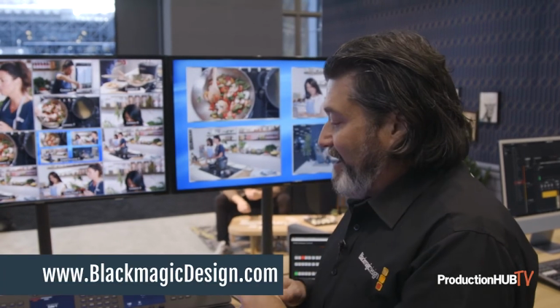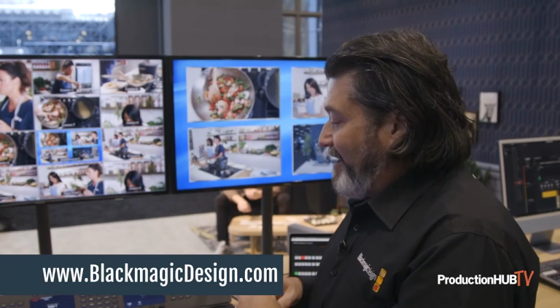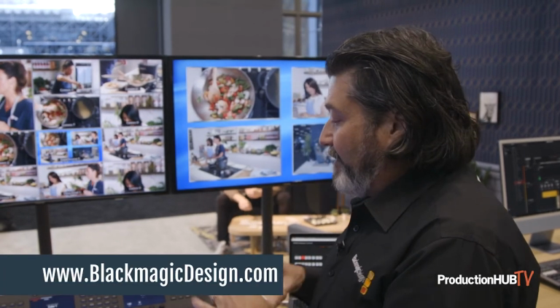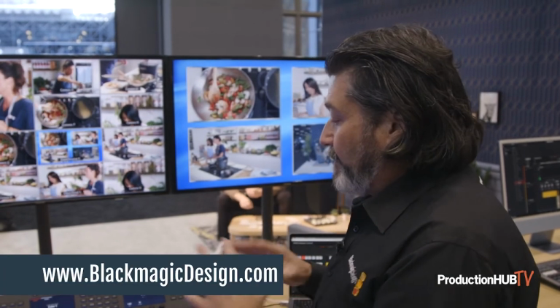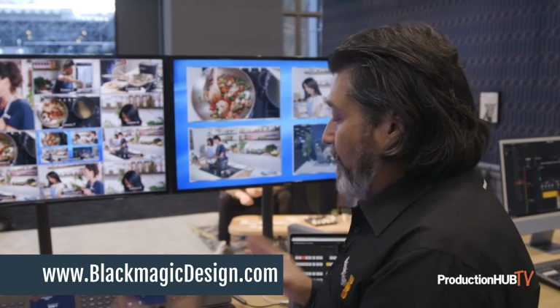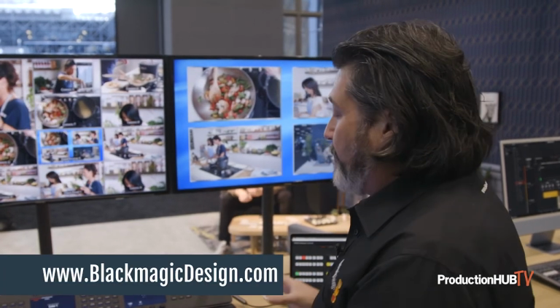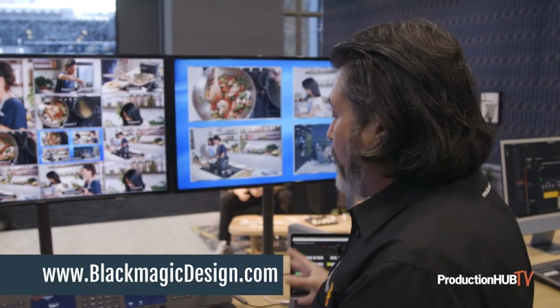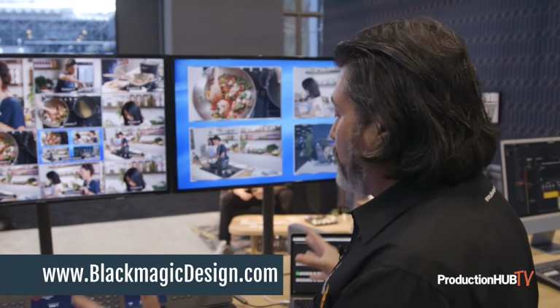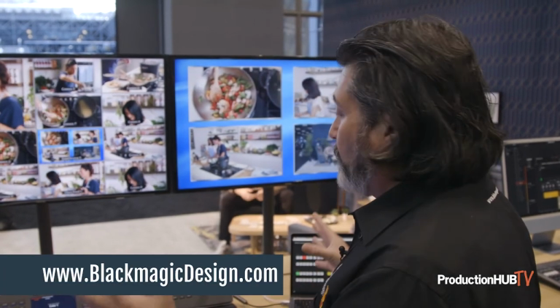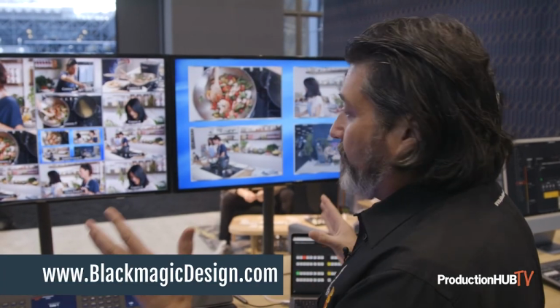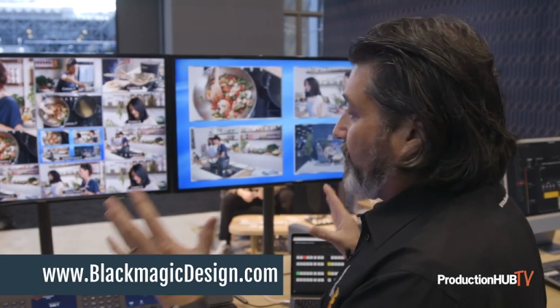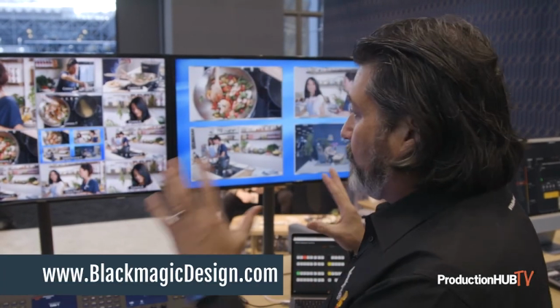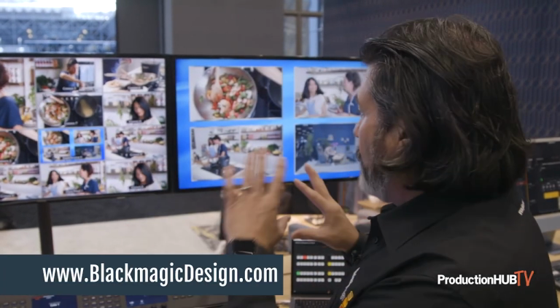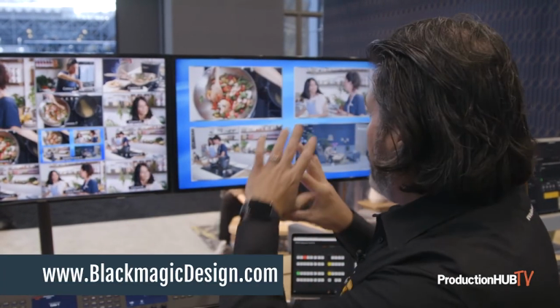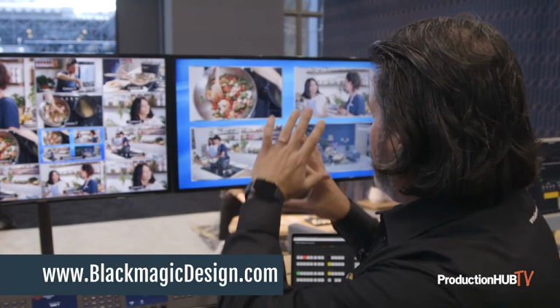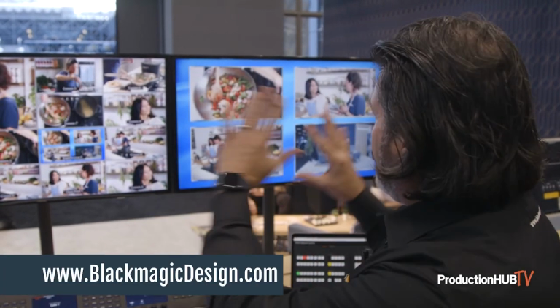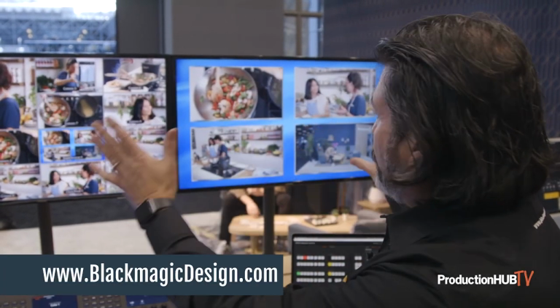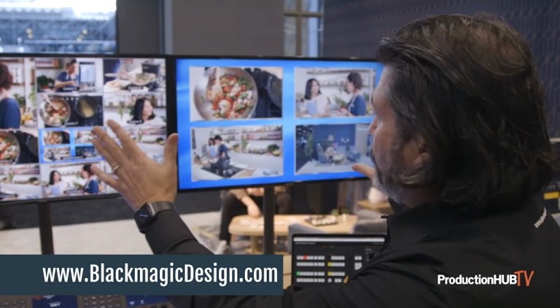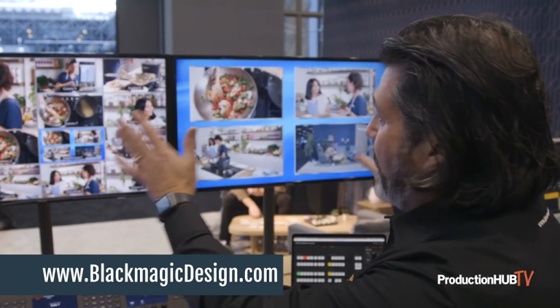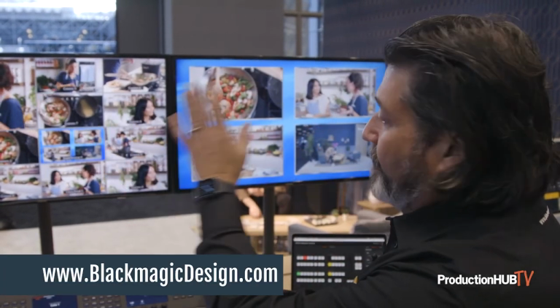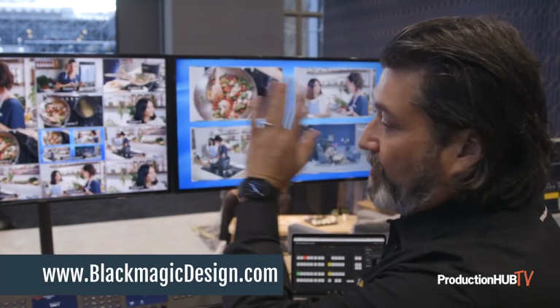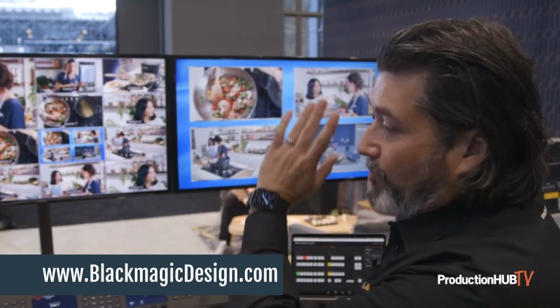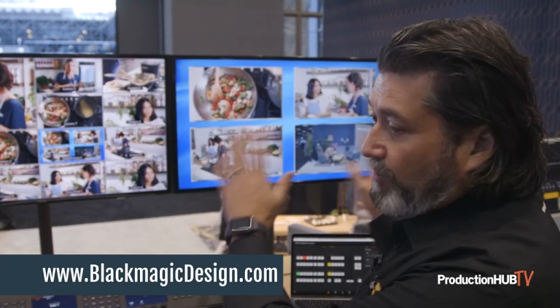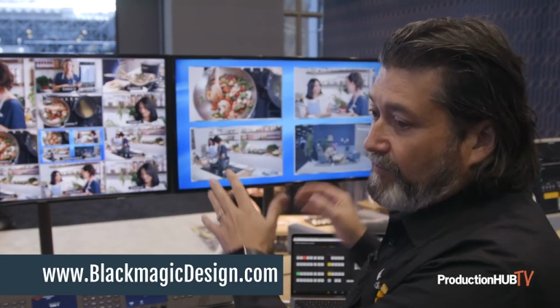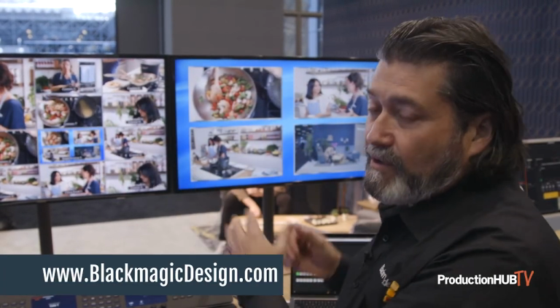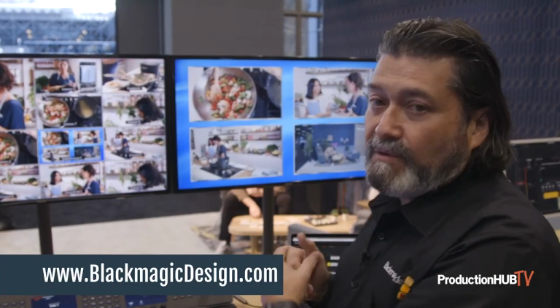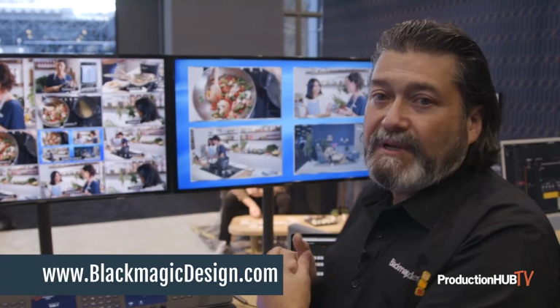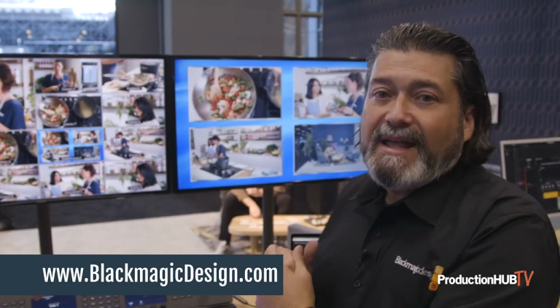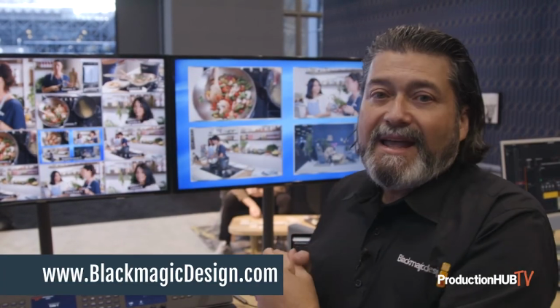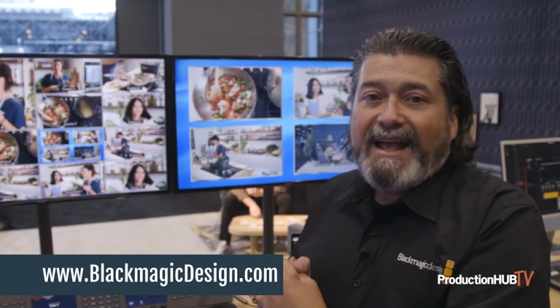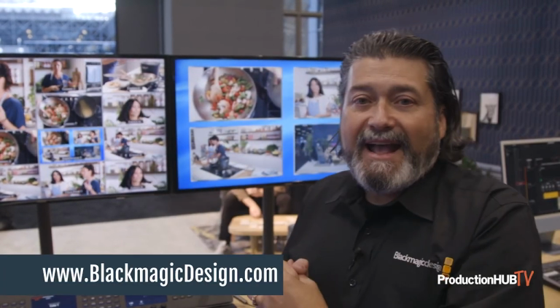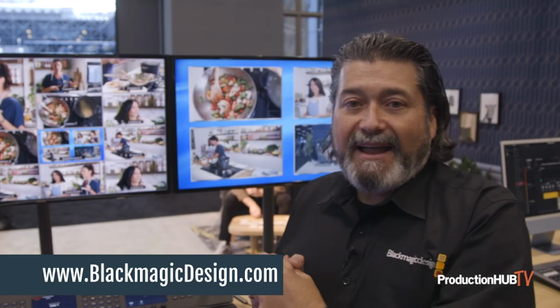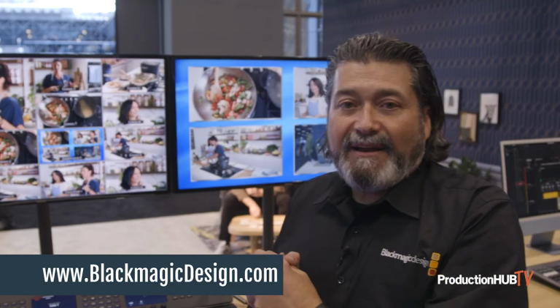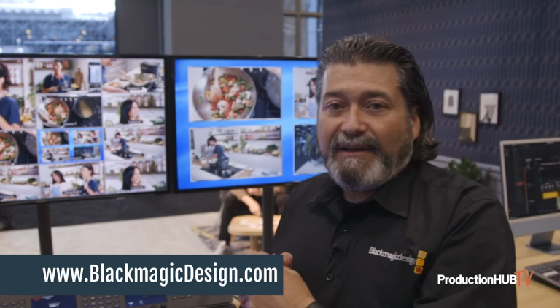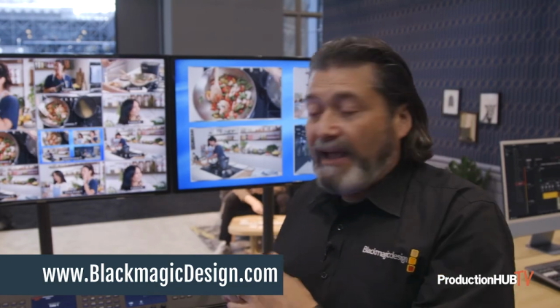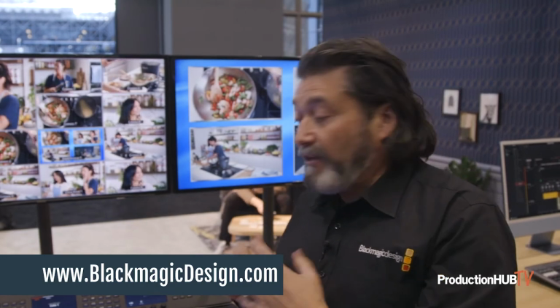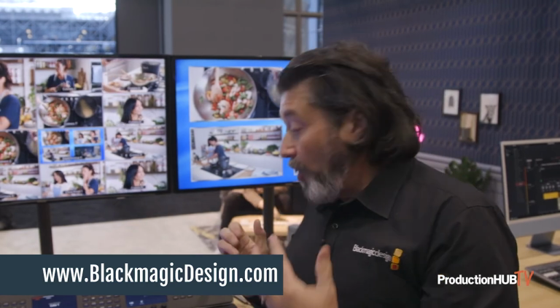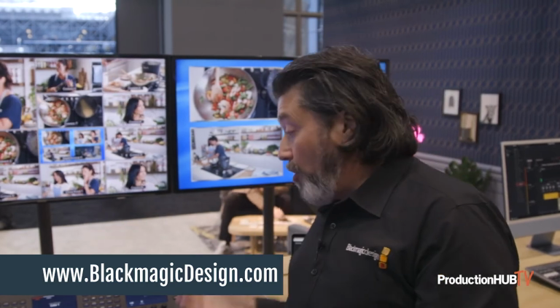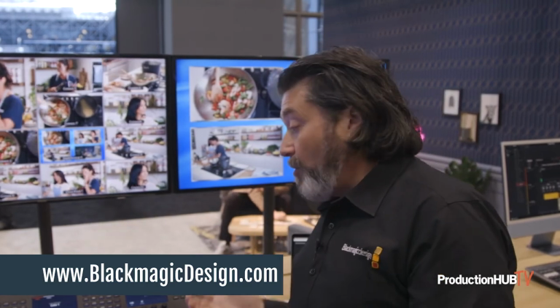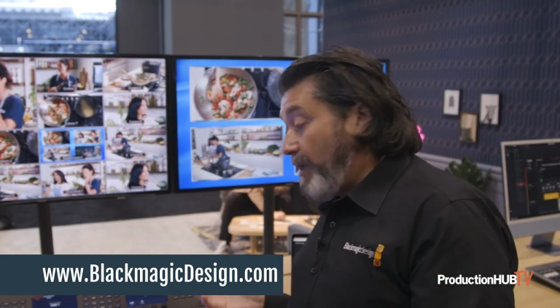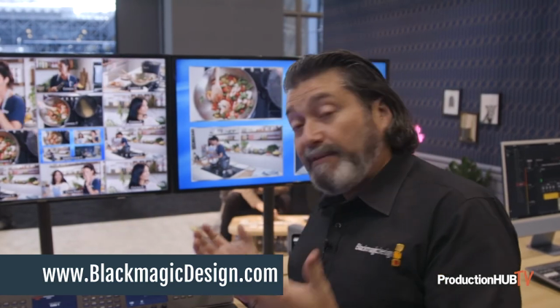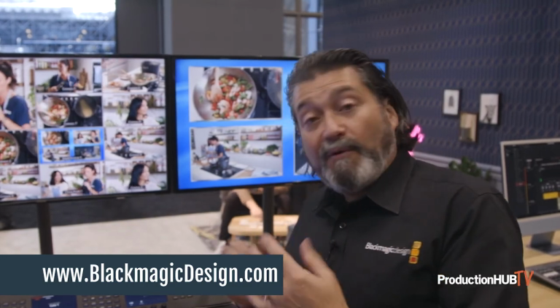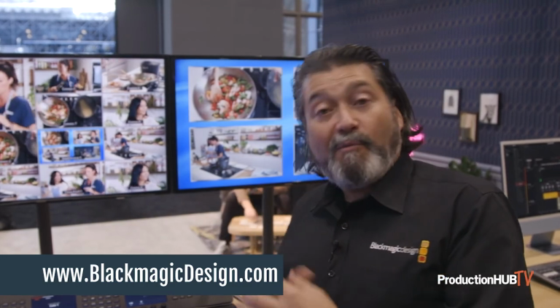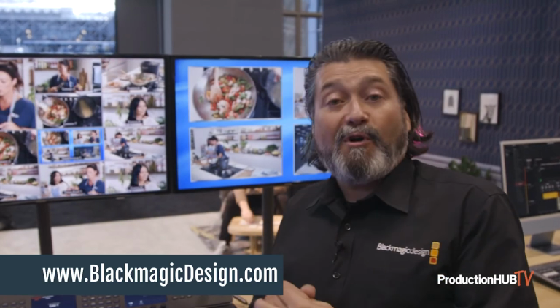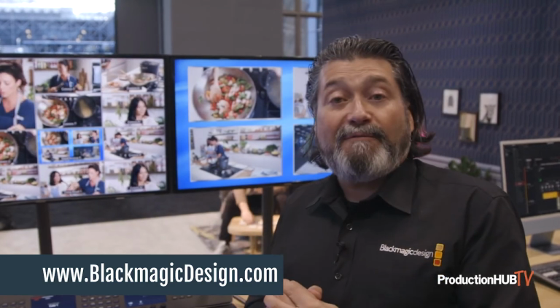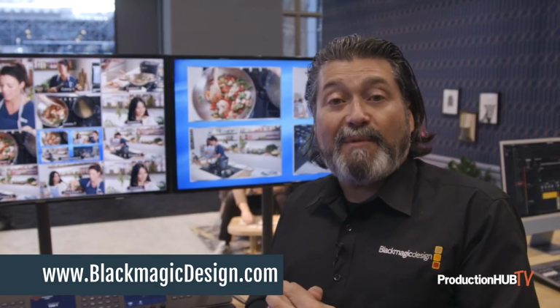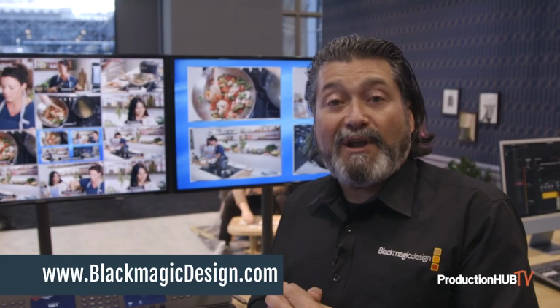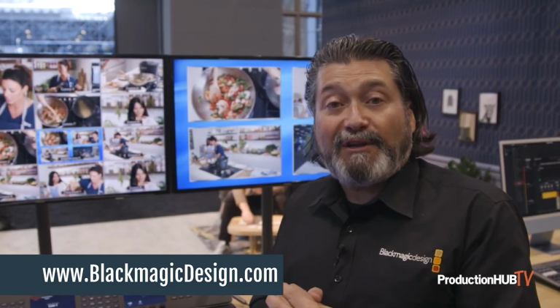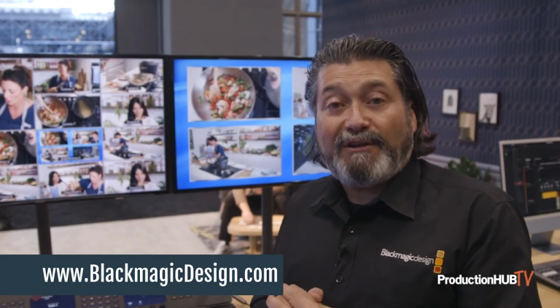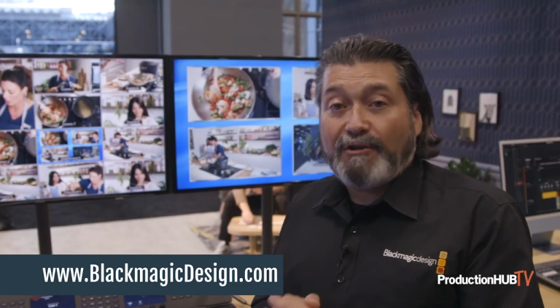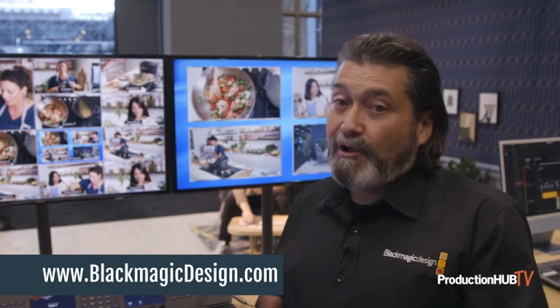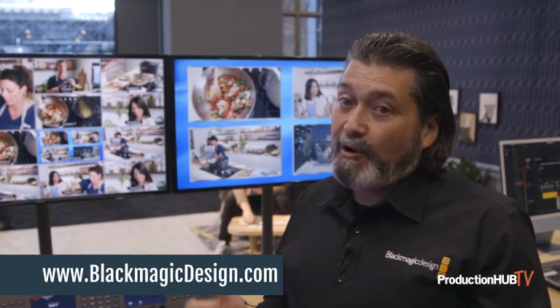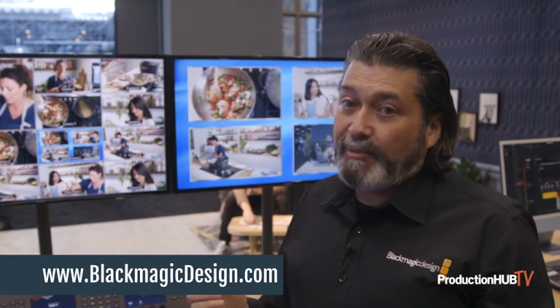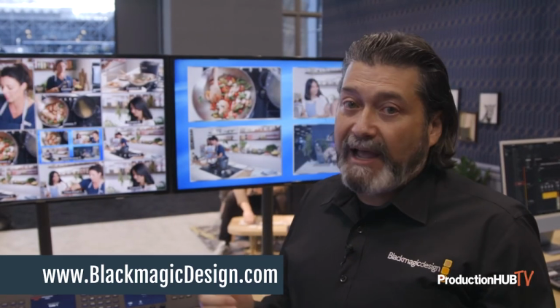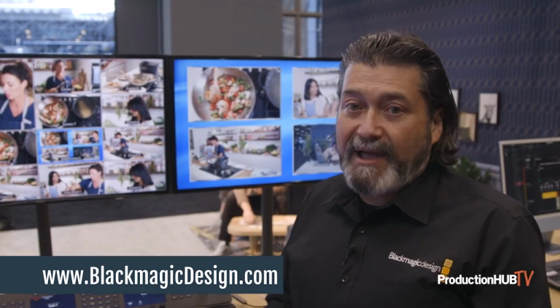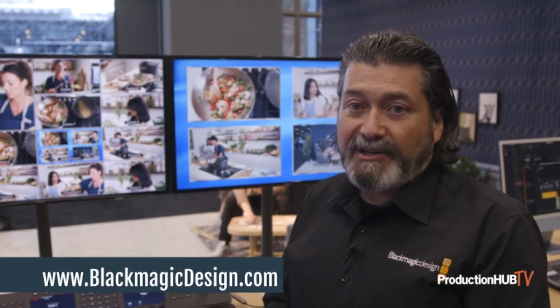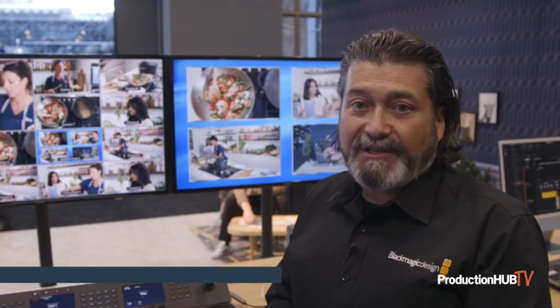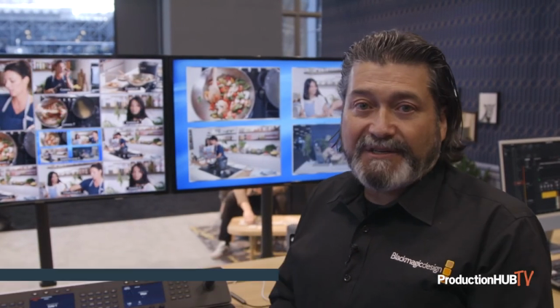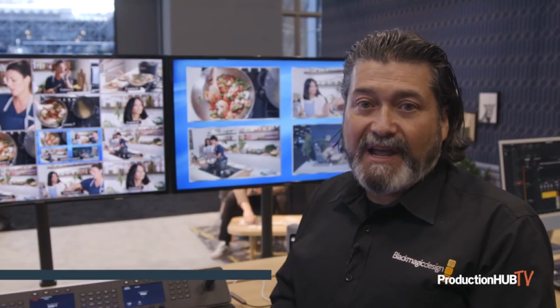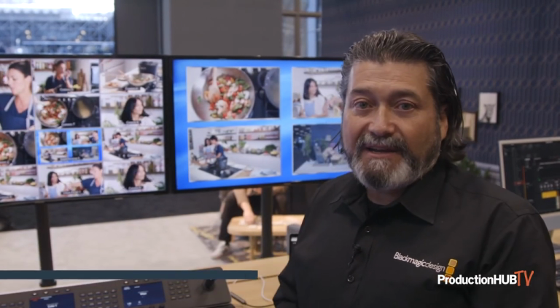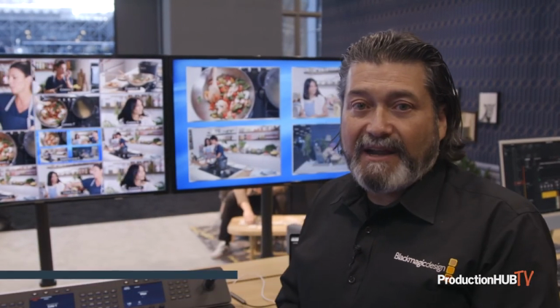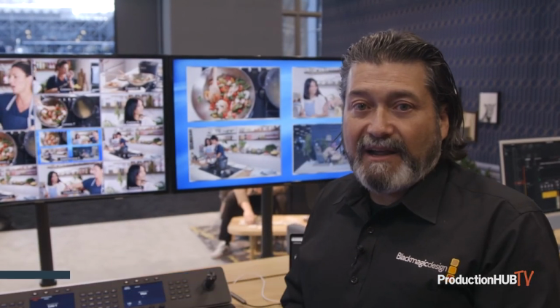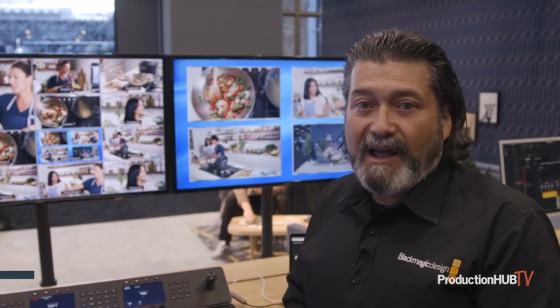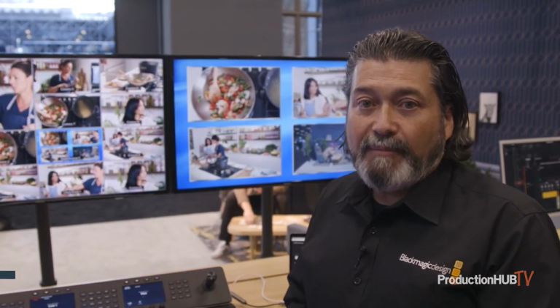It's great because we're able to show them for the first time with the multi-views. As always, for more information you can go to blackmagicdesign.com.